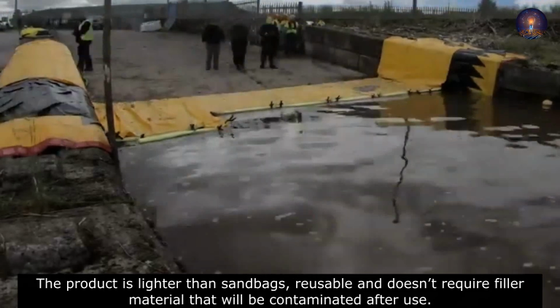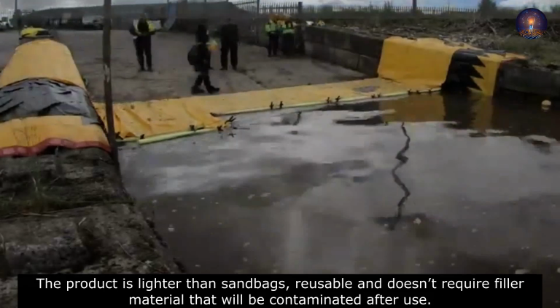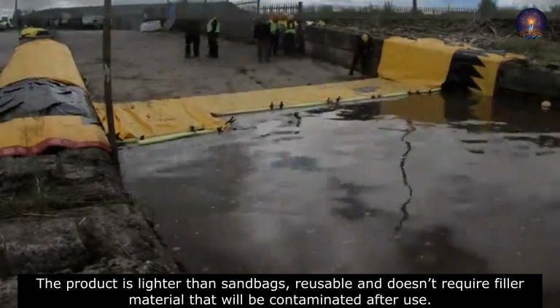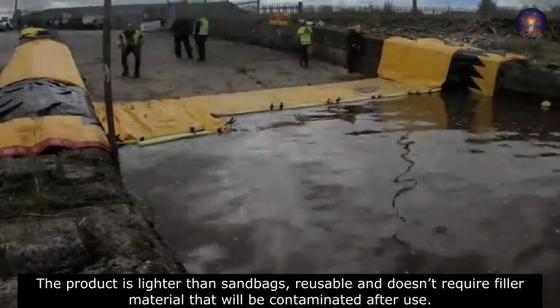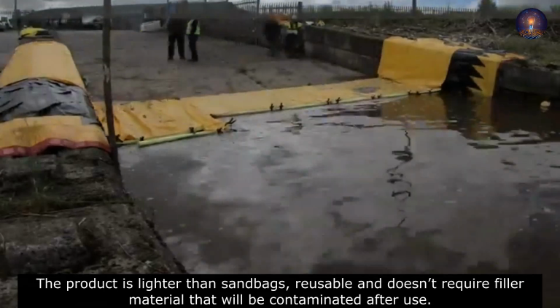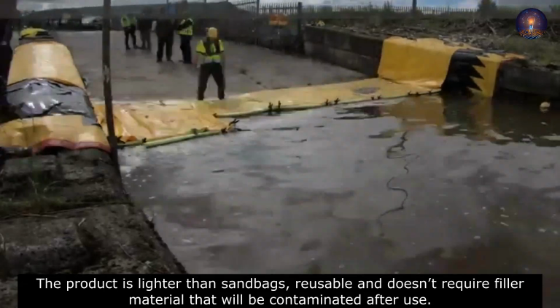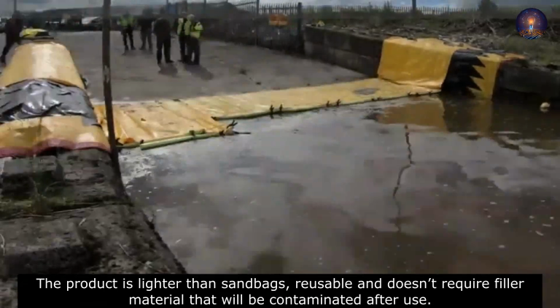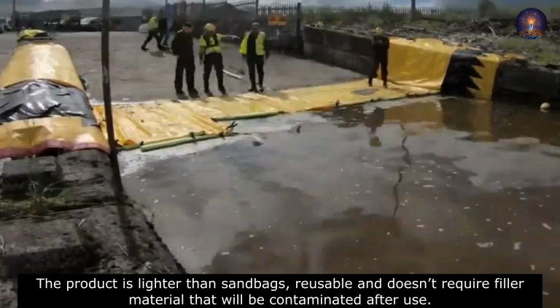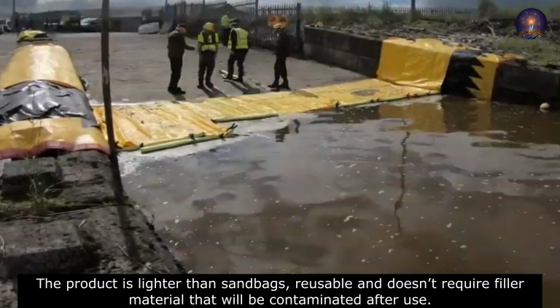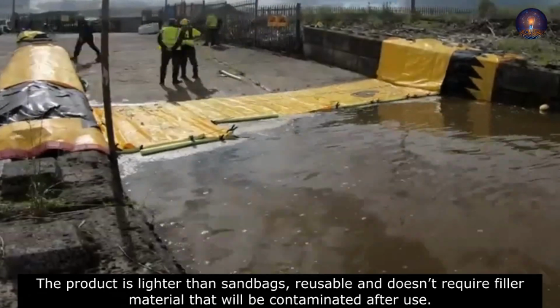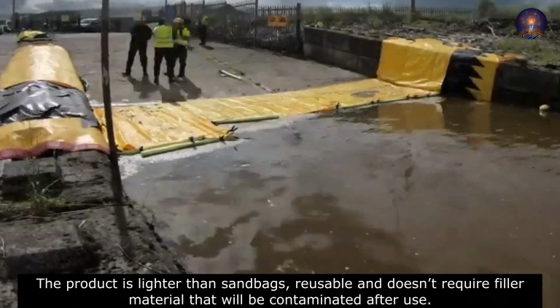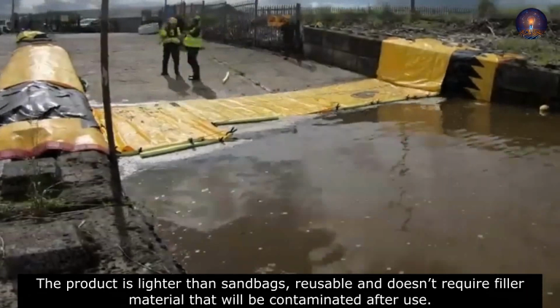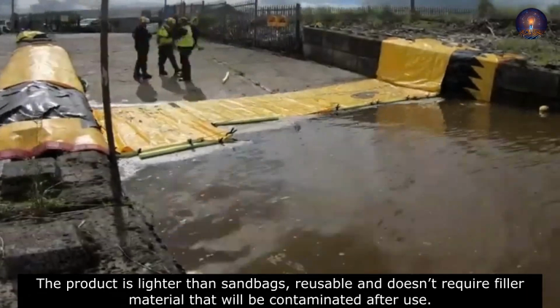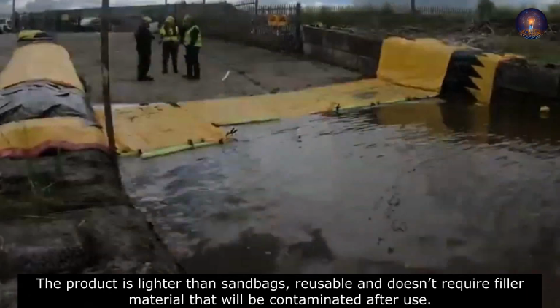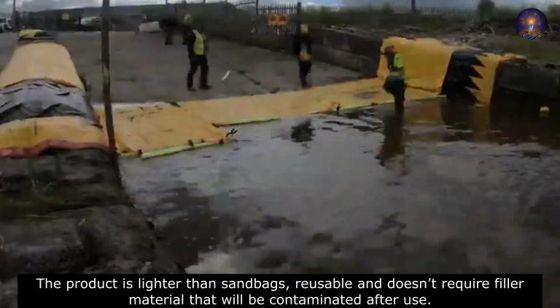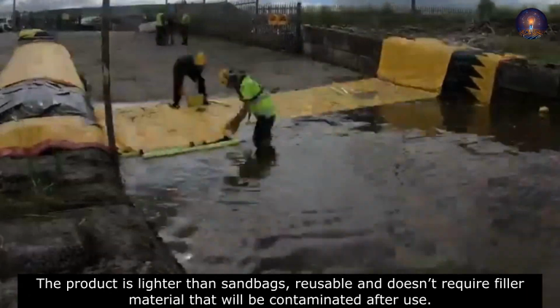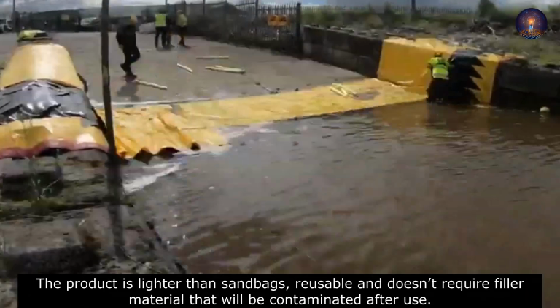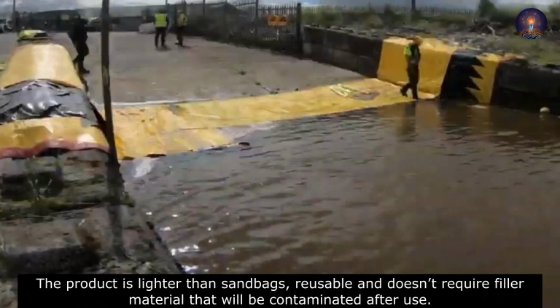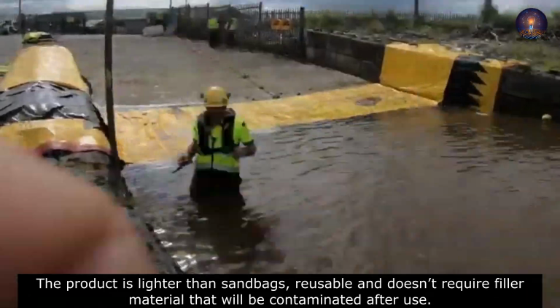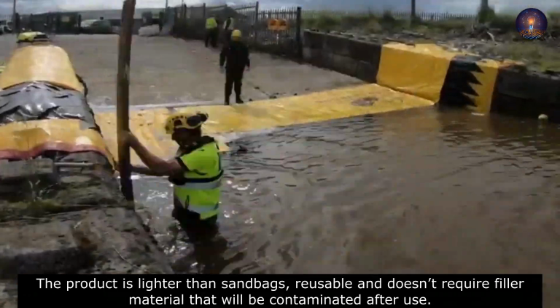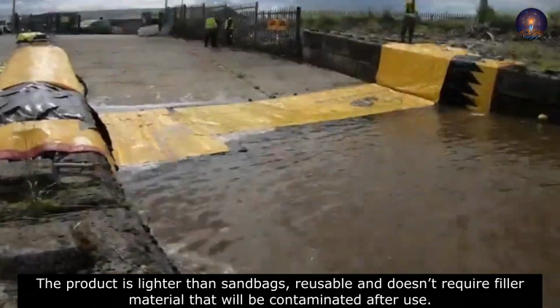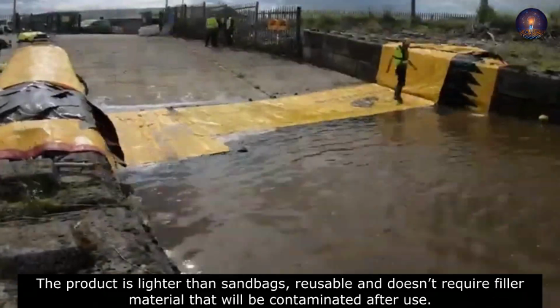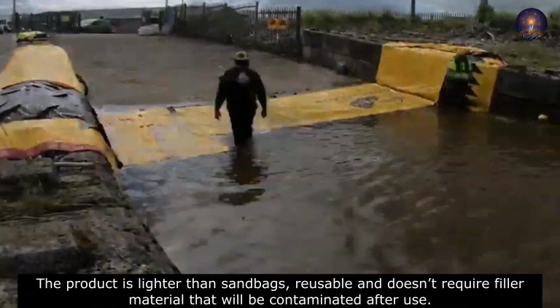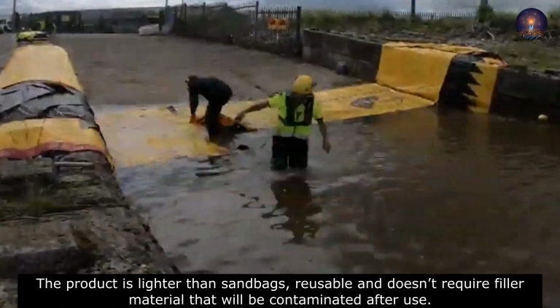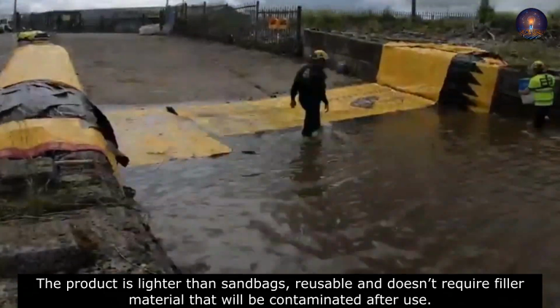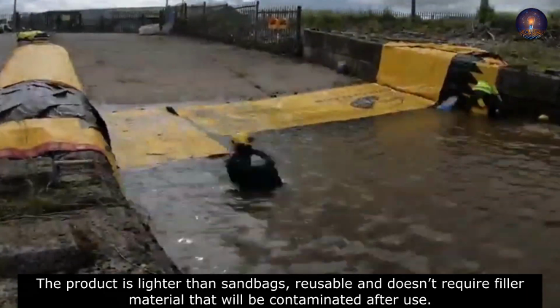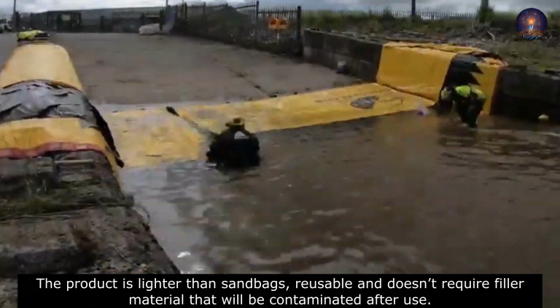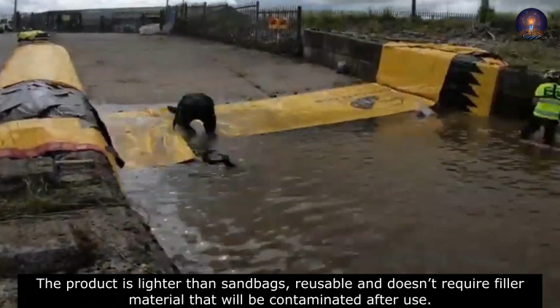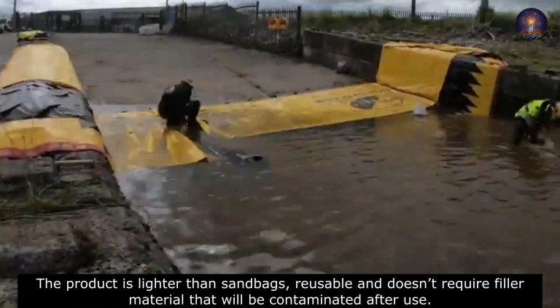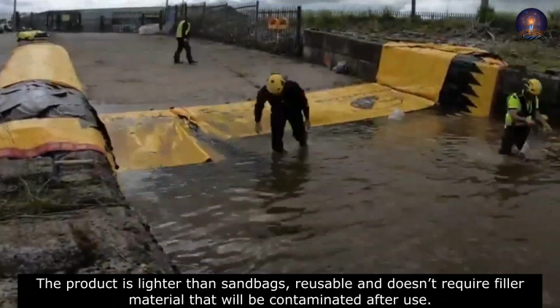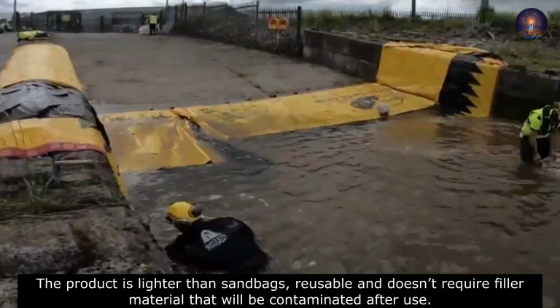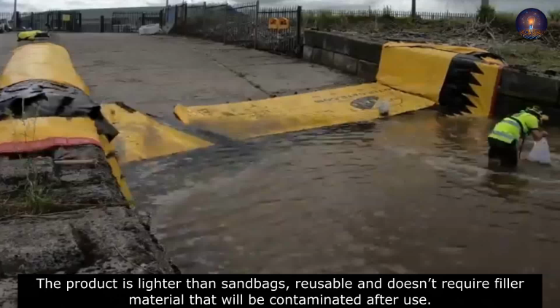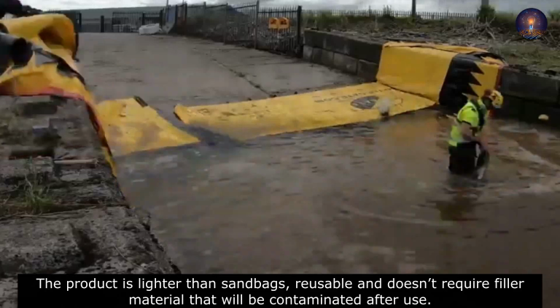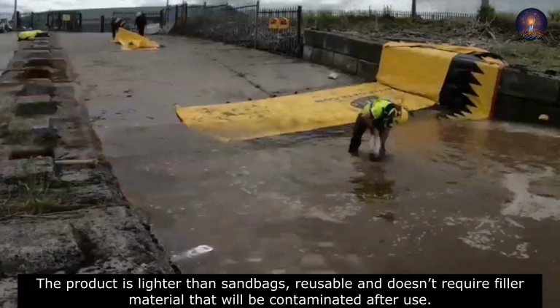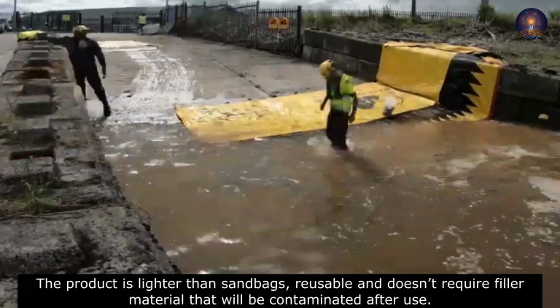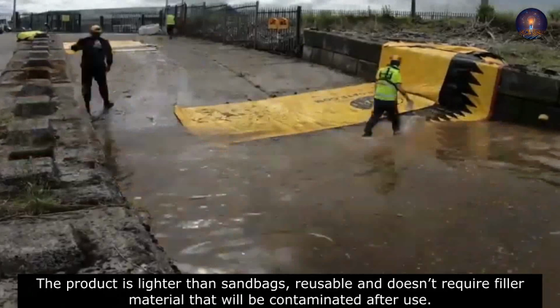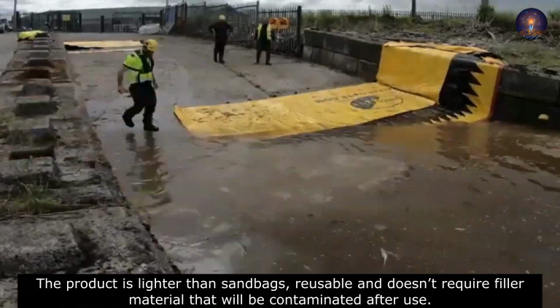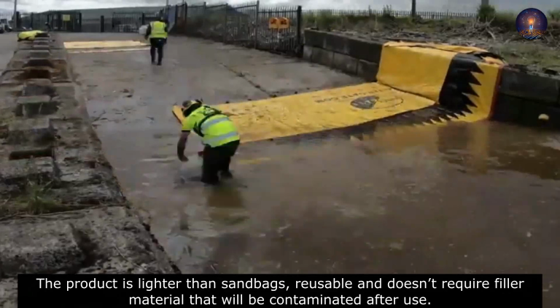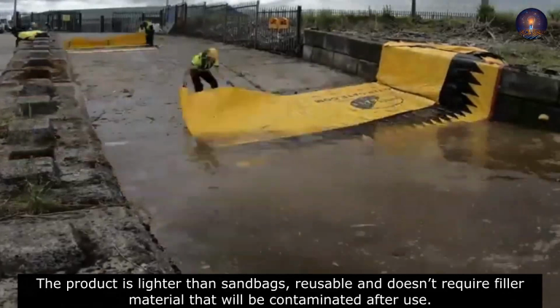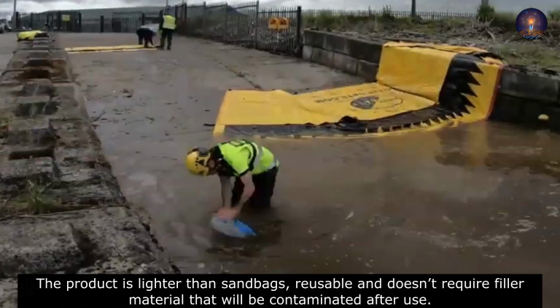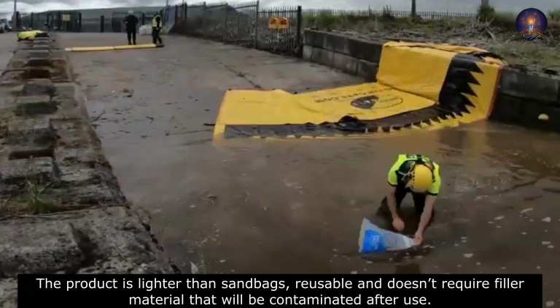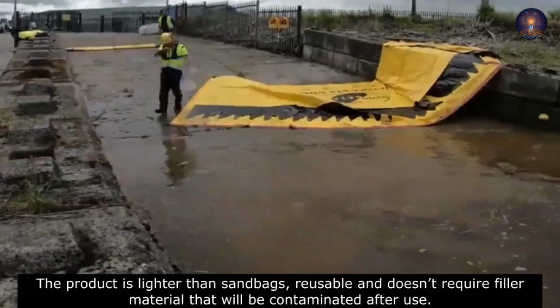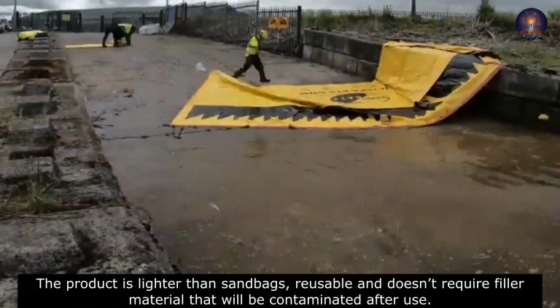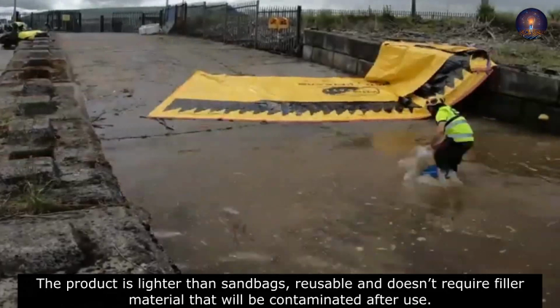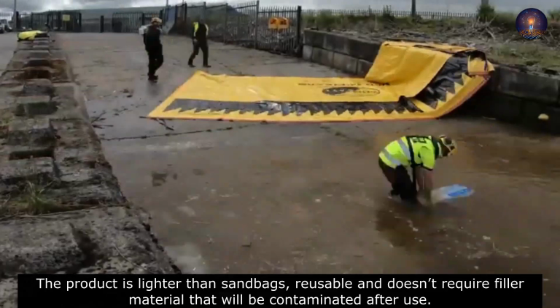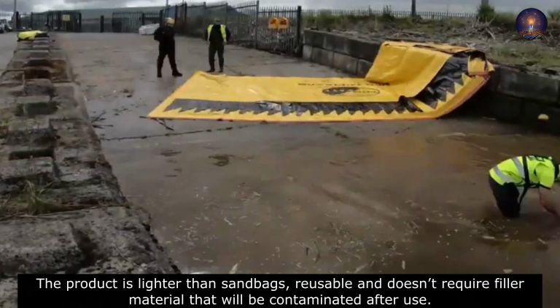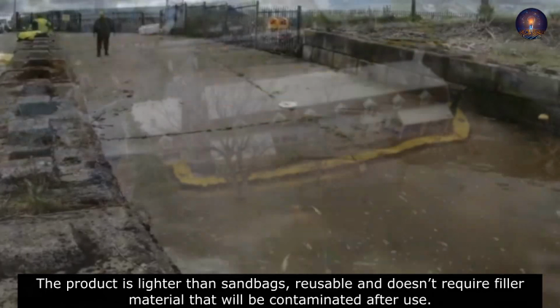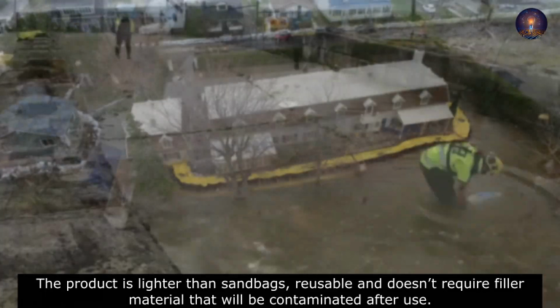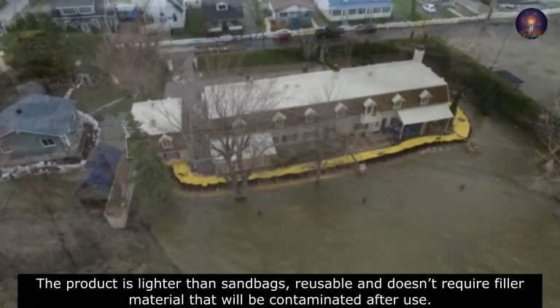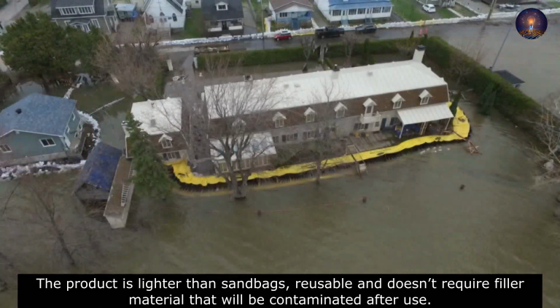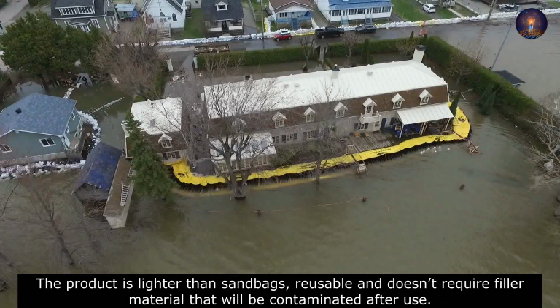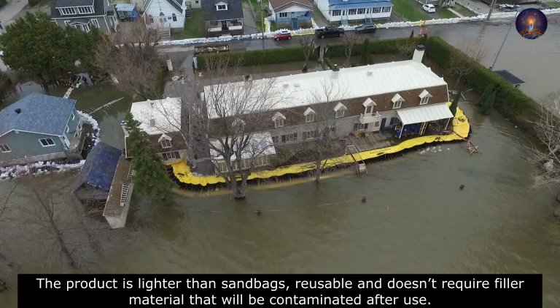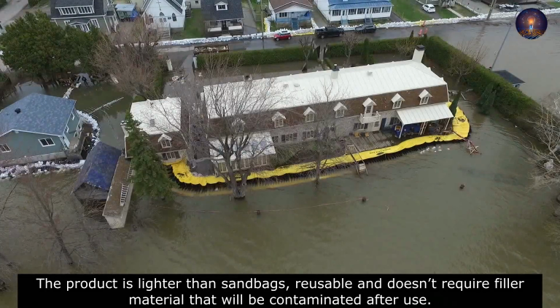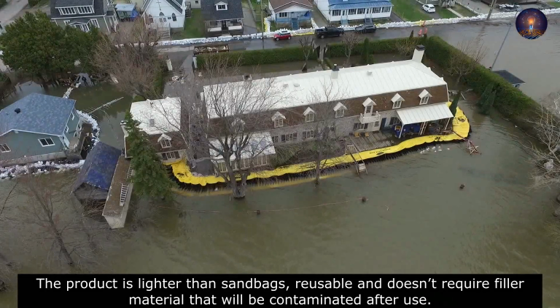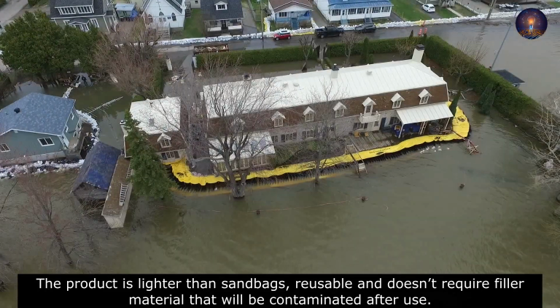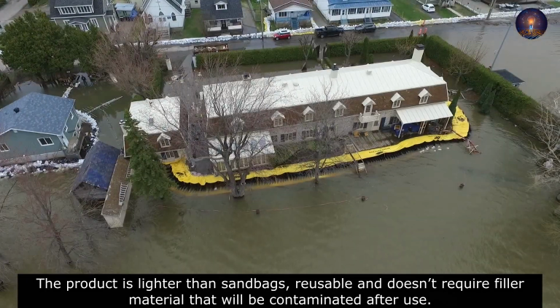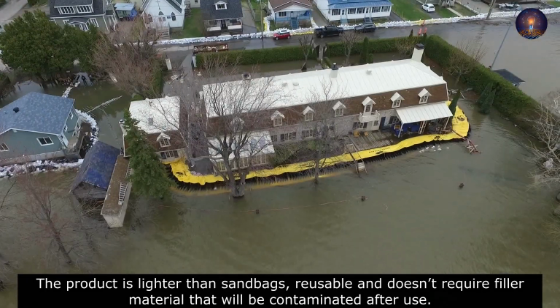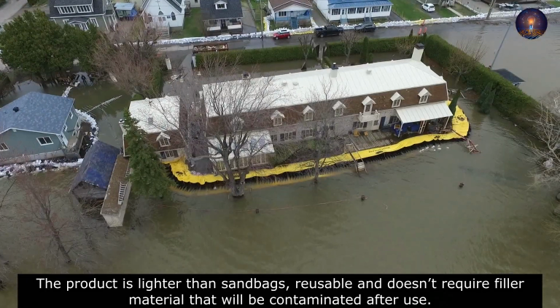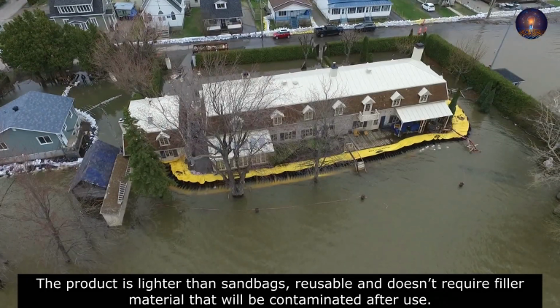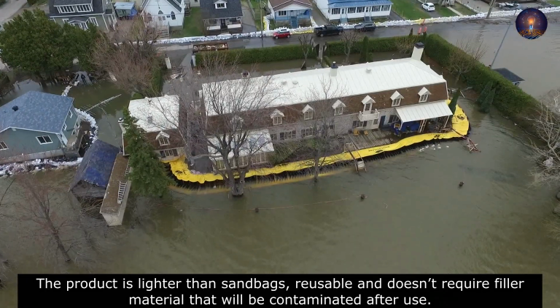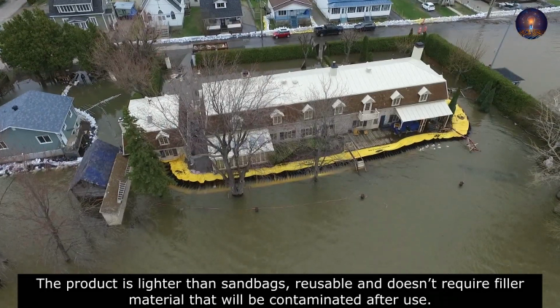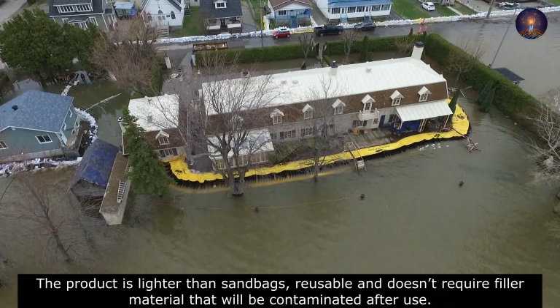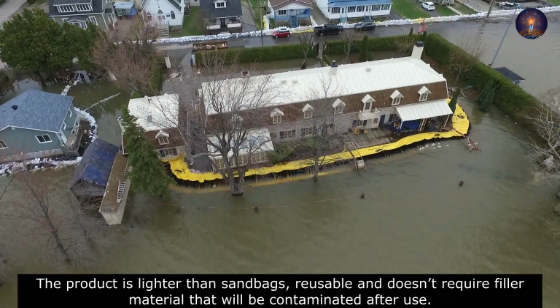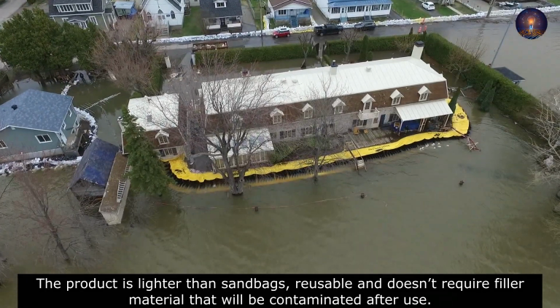The product is lighter than sandbags, reusable, and doesn't require filler material that will be contaminated after use.